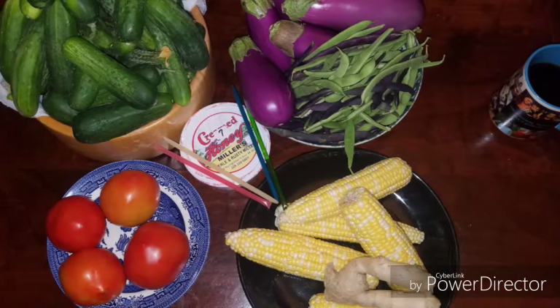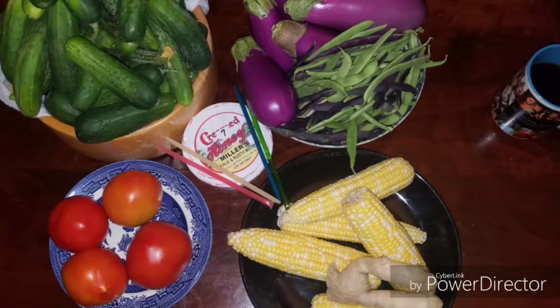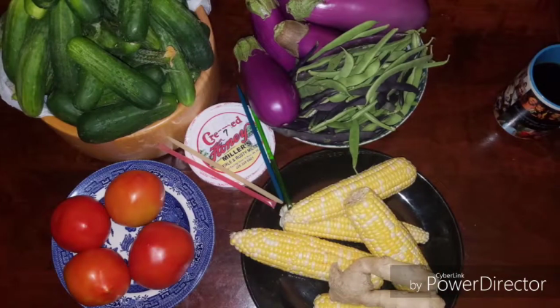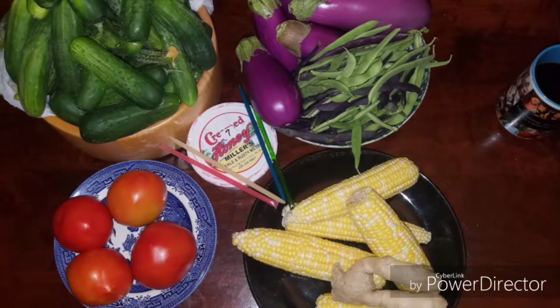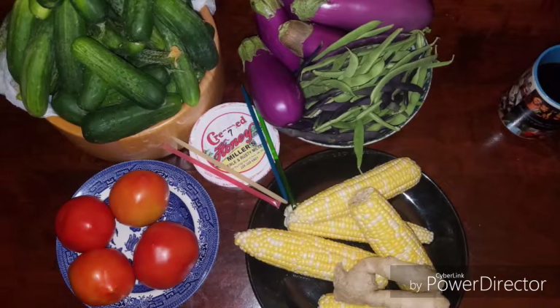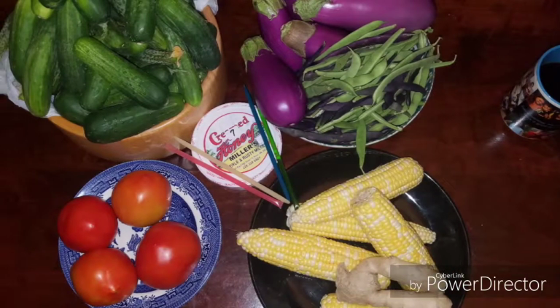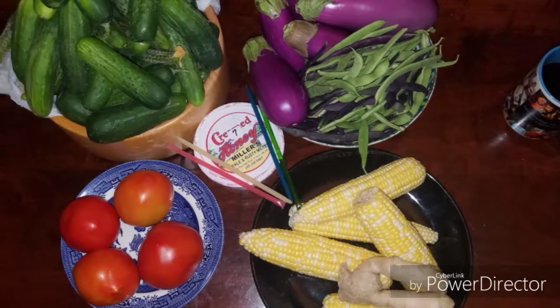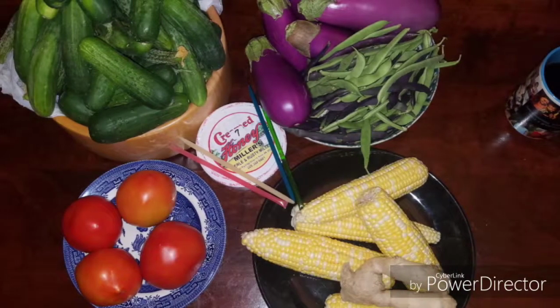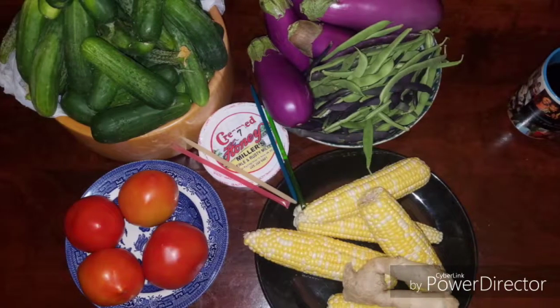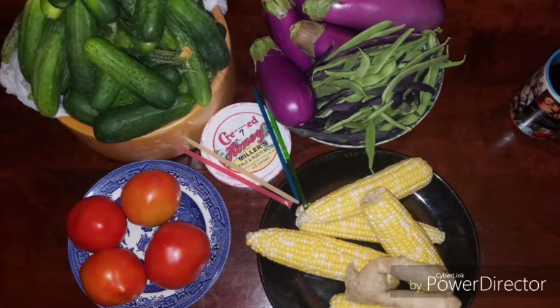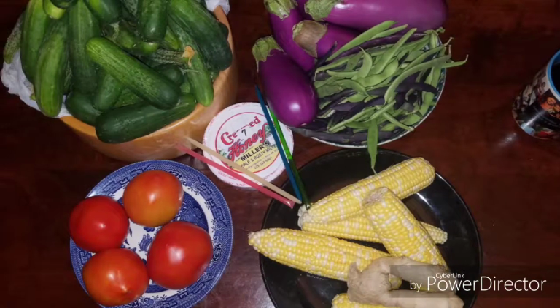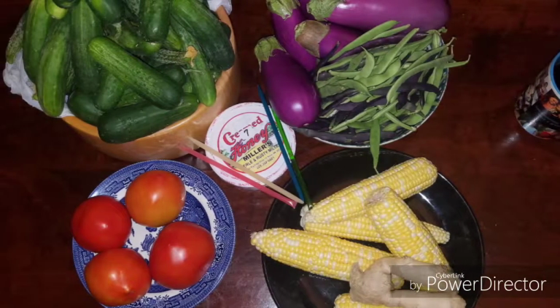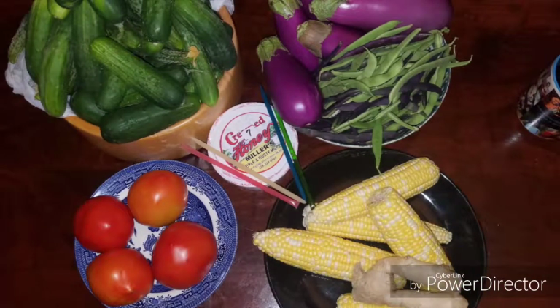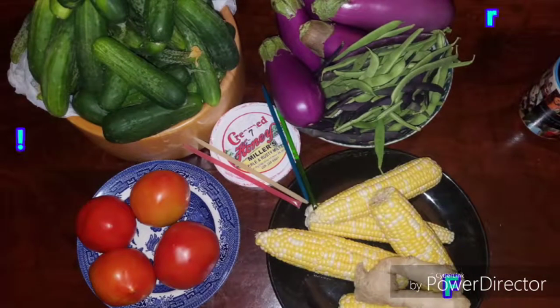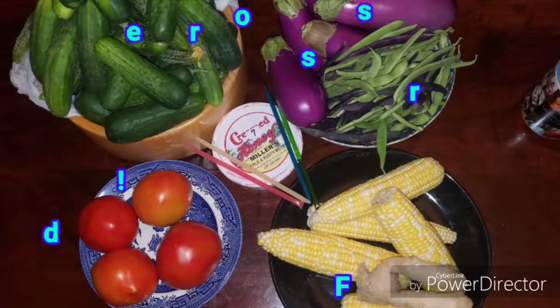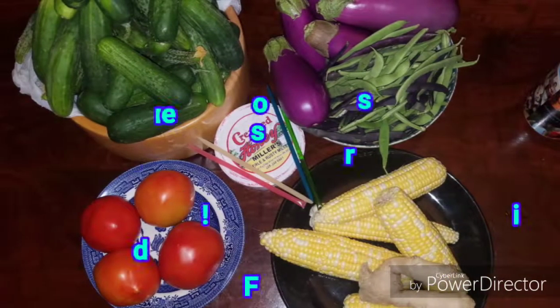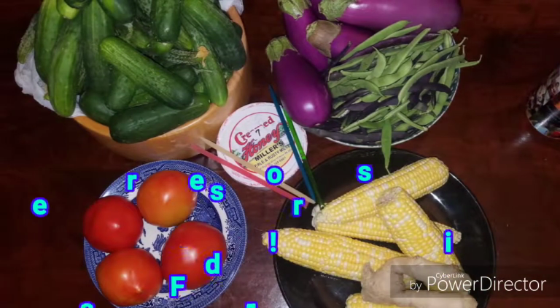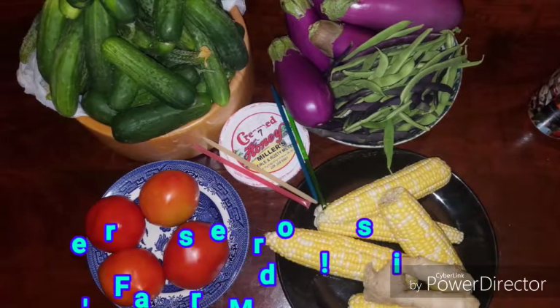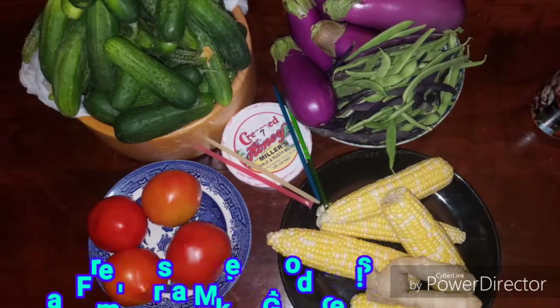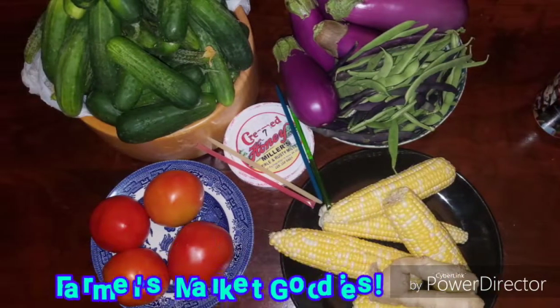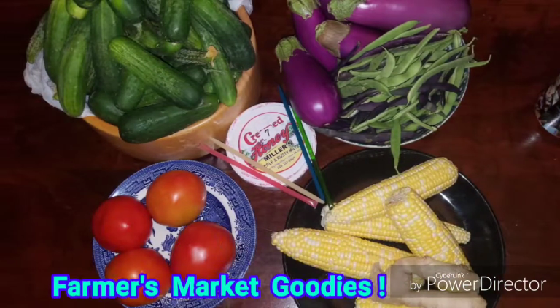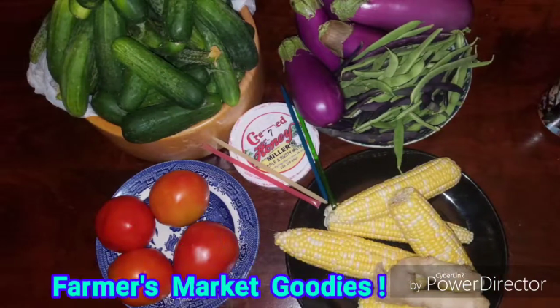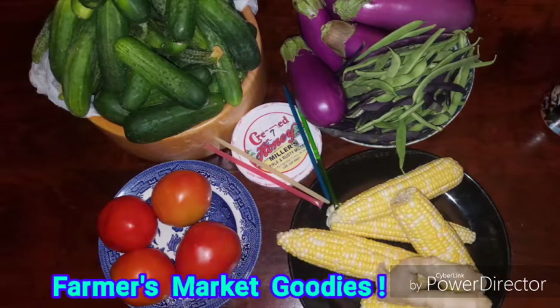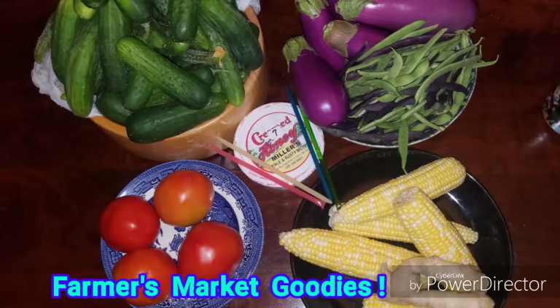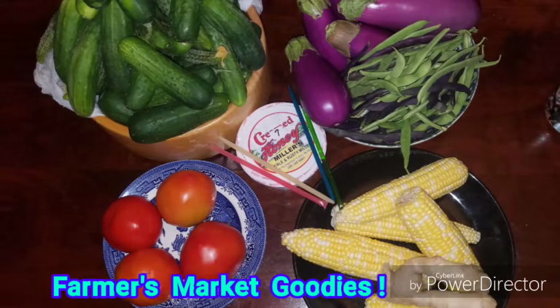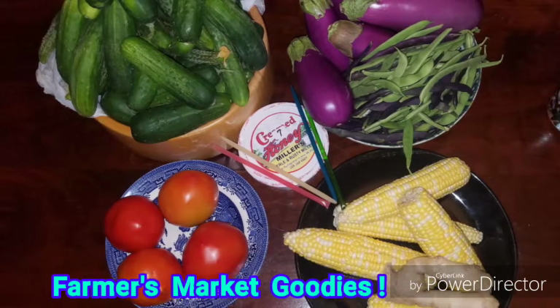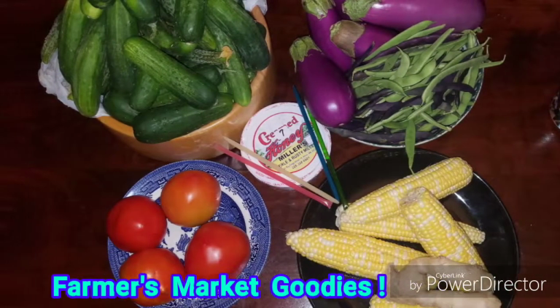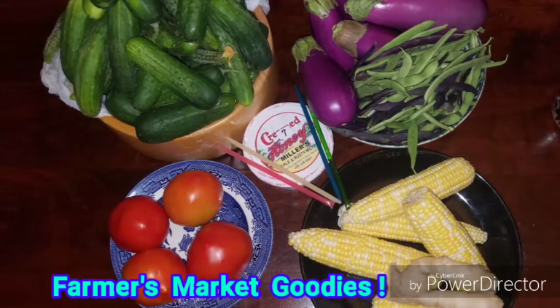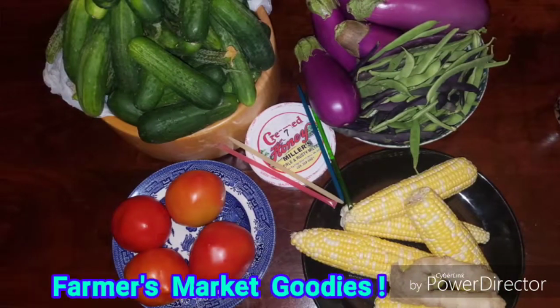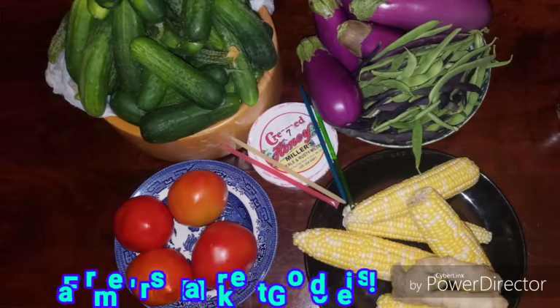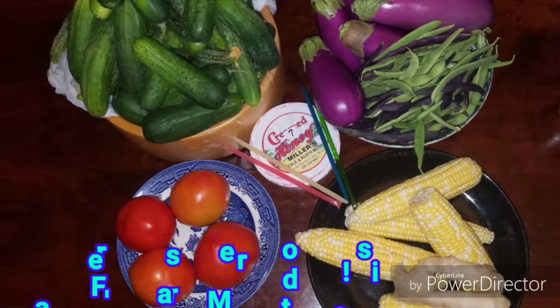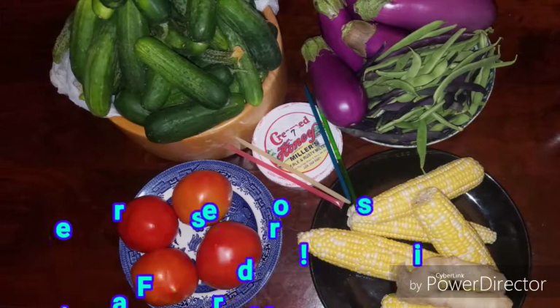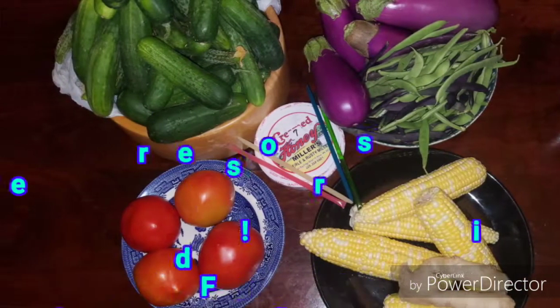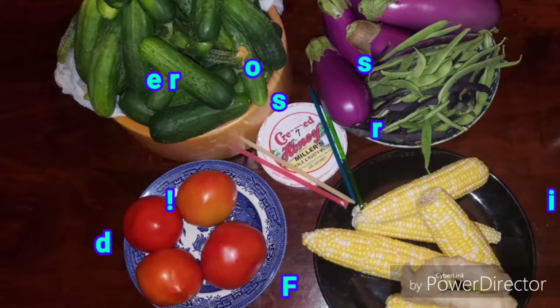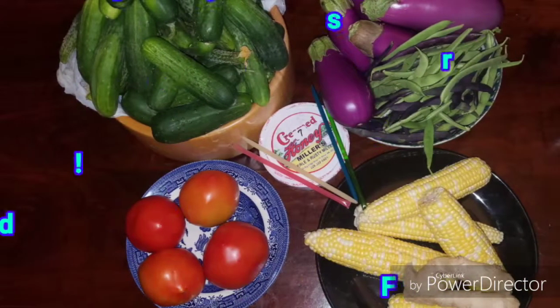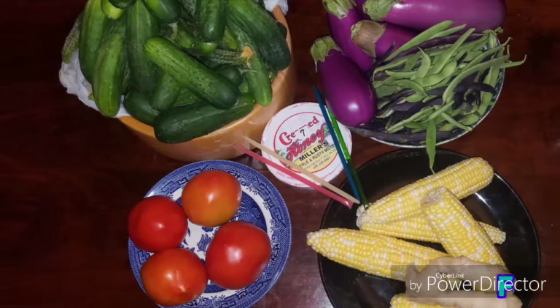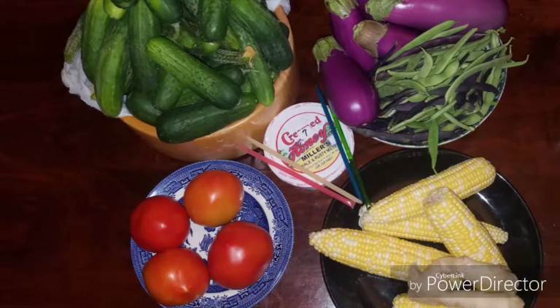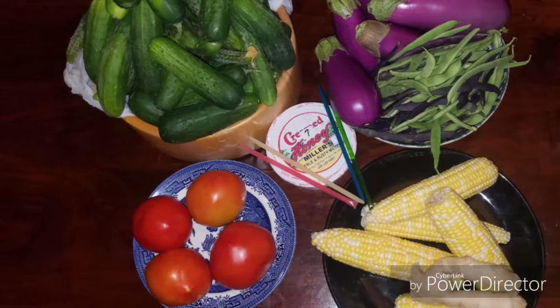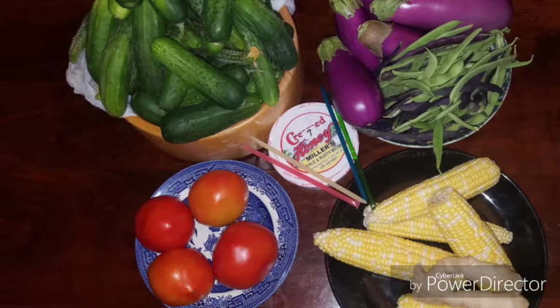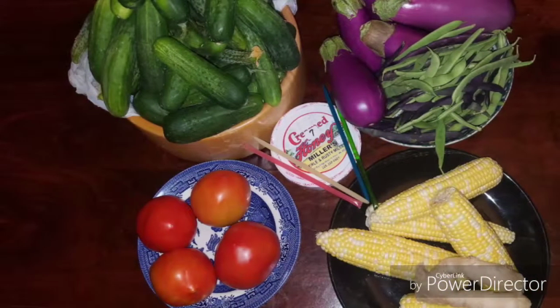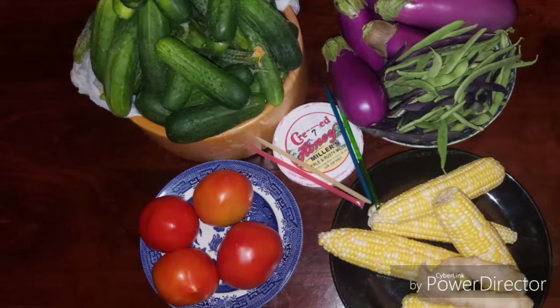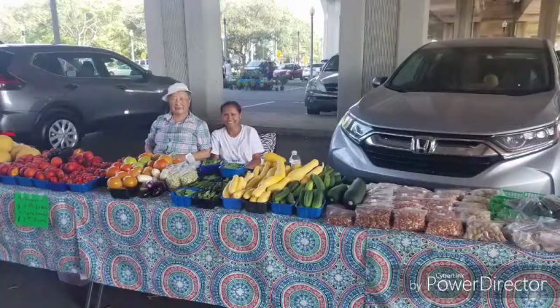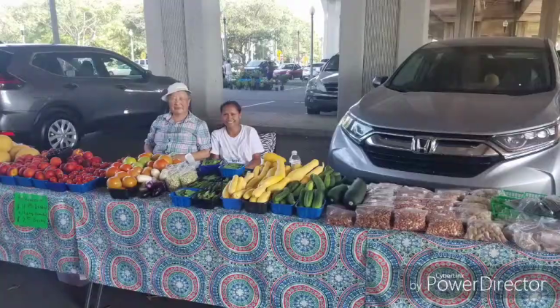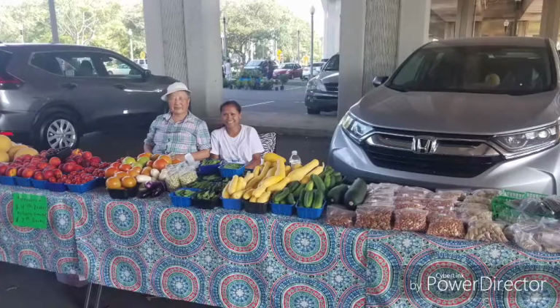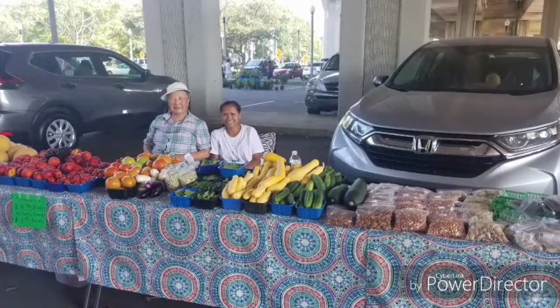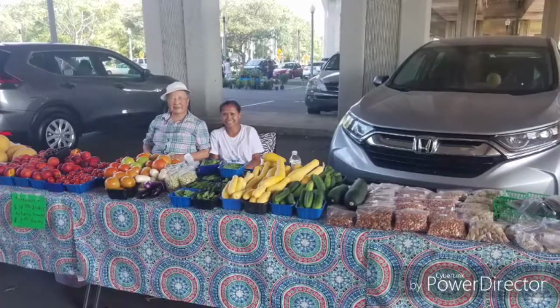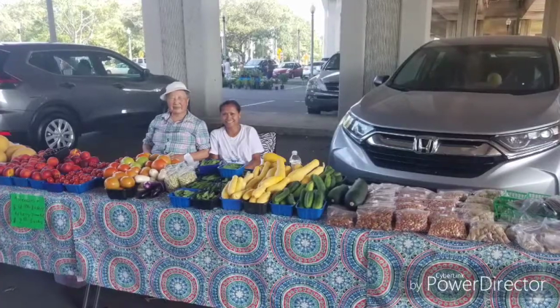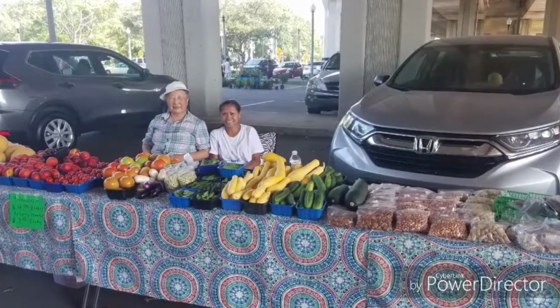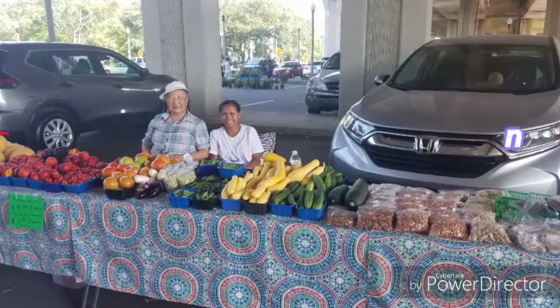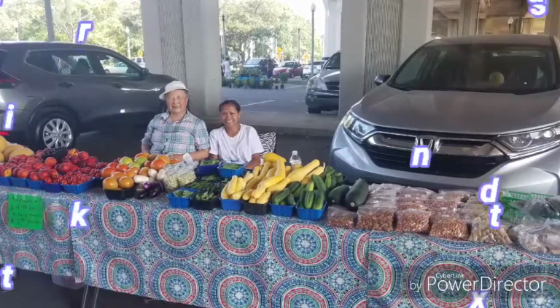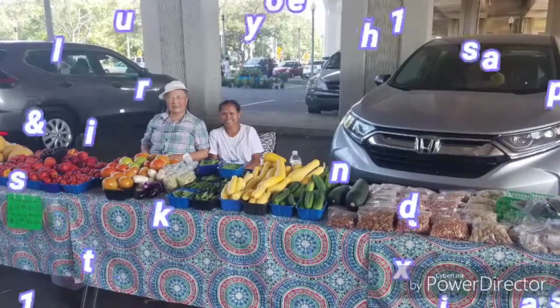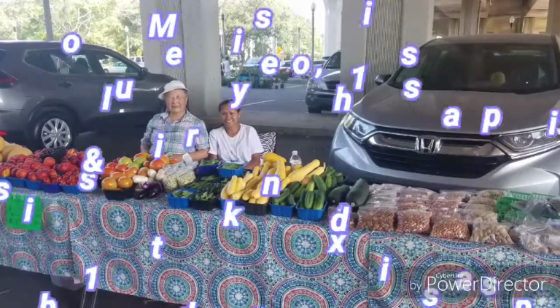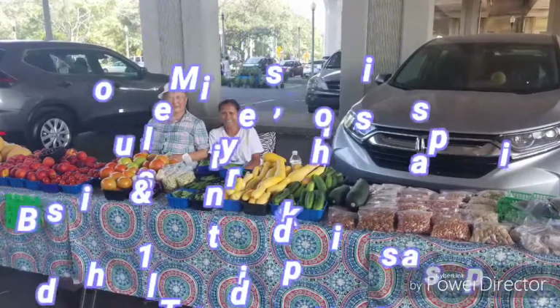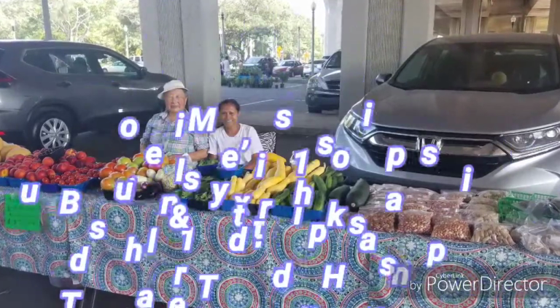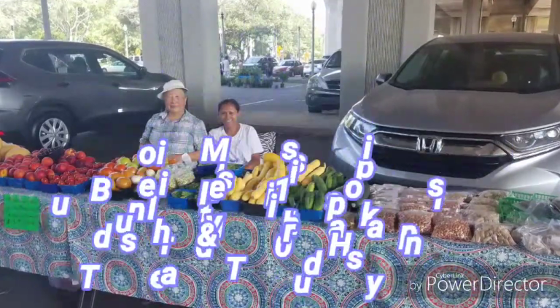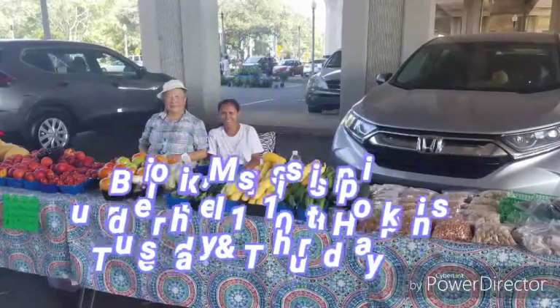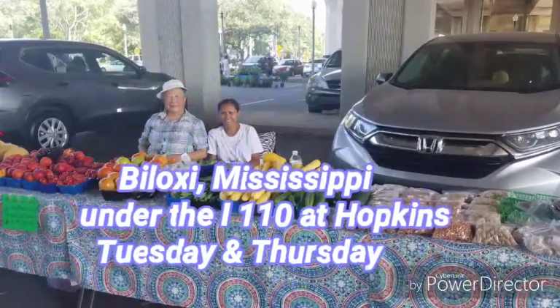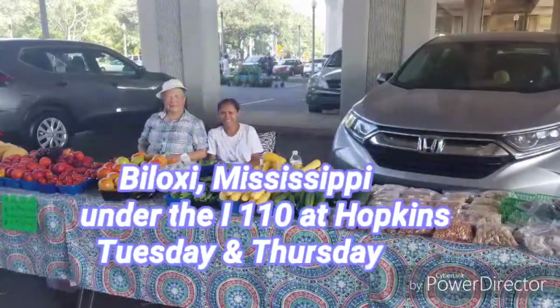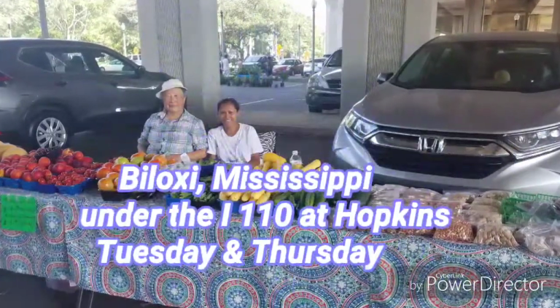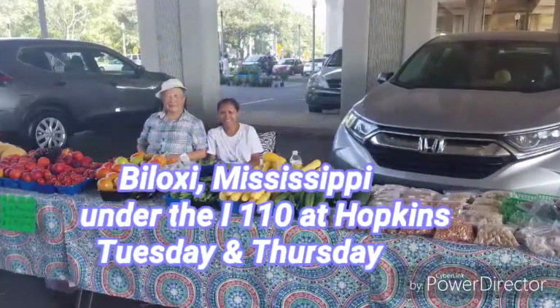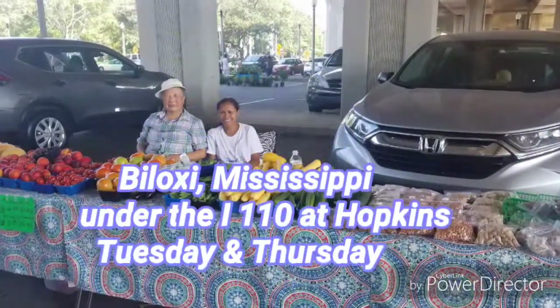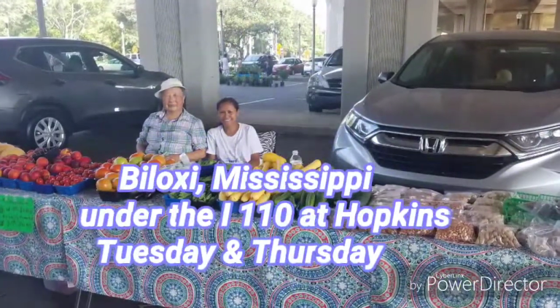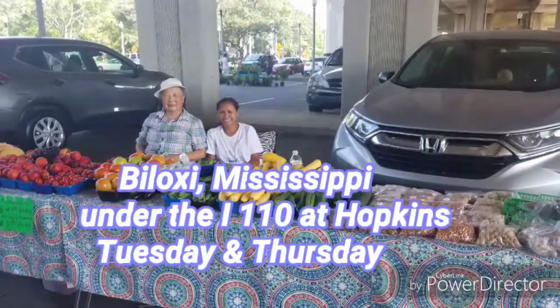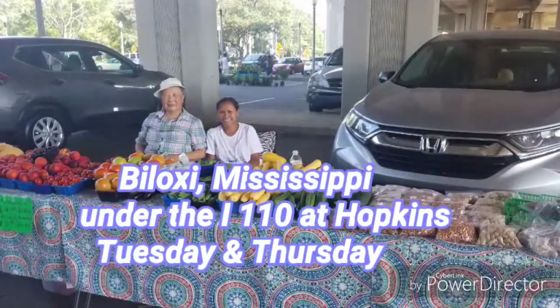Check it out, y'all. This is what my farmer's market buys for $32 bought me today.